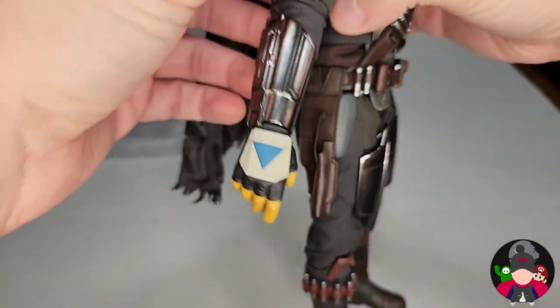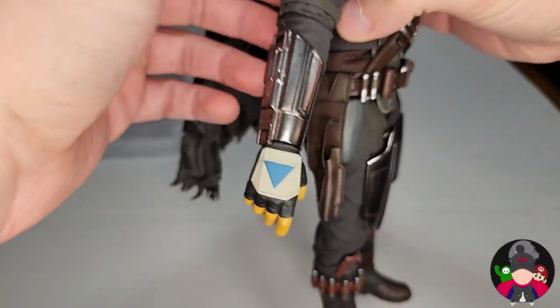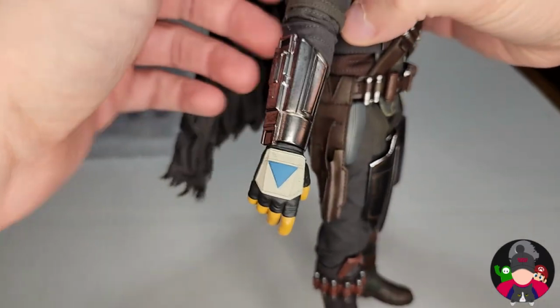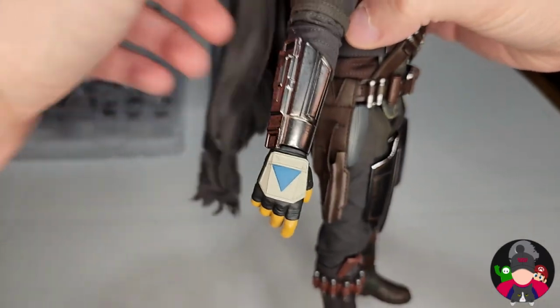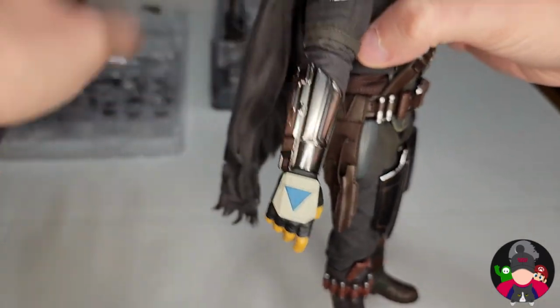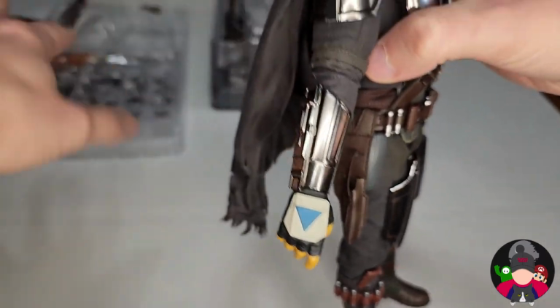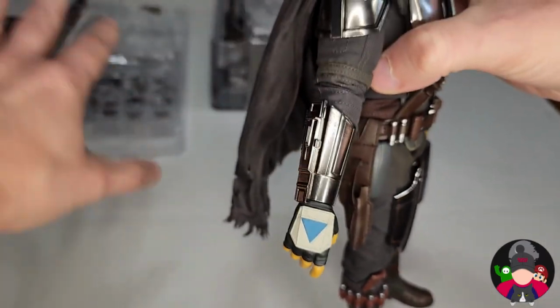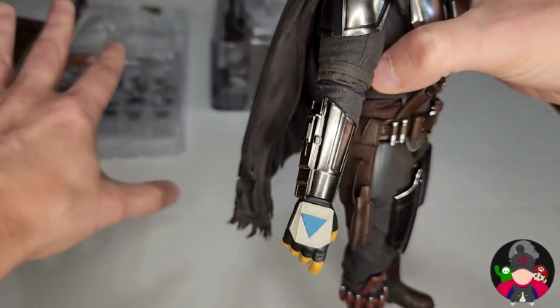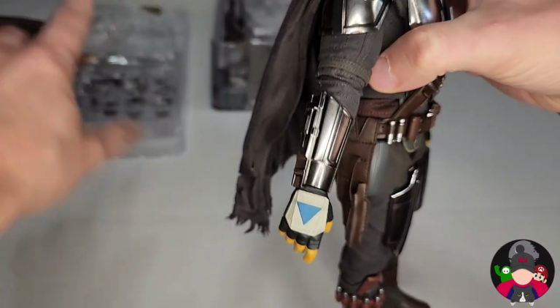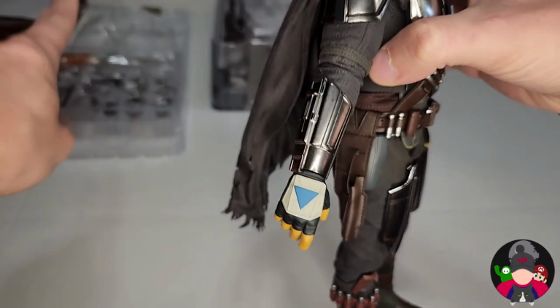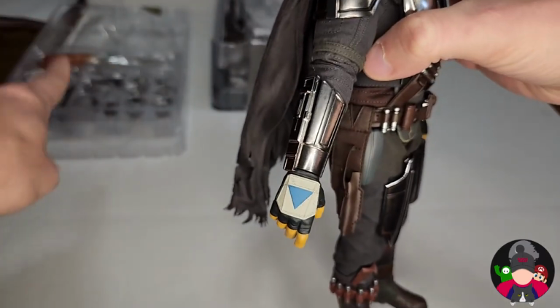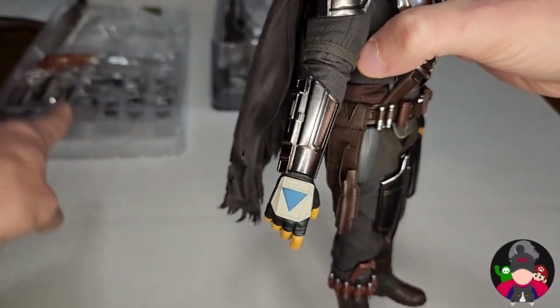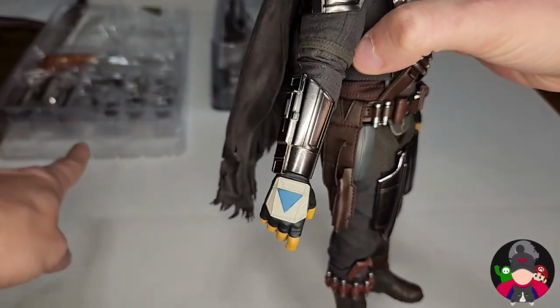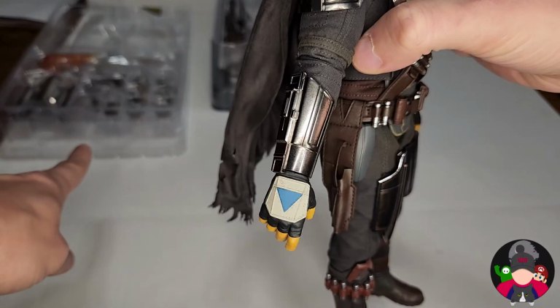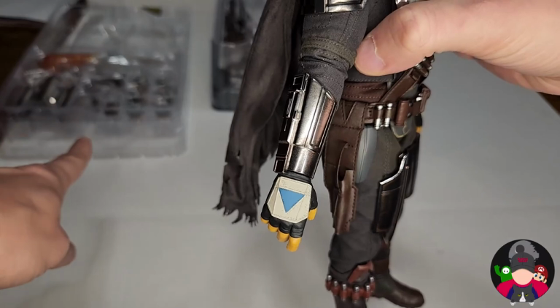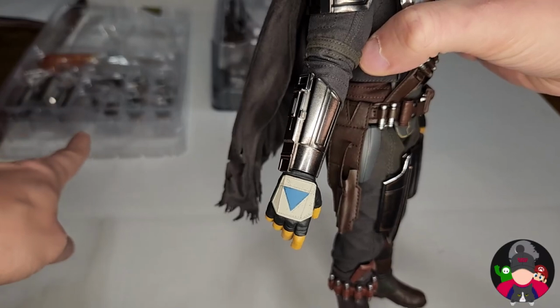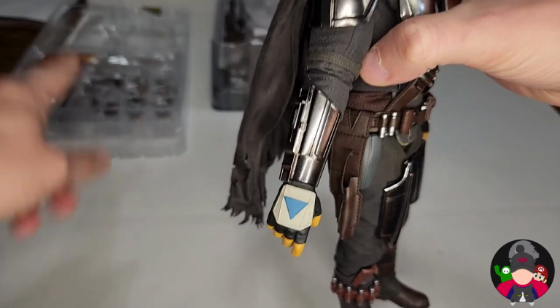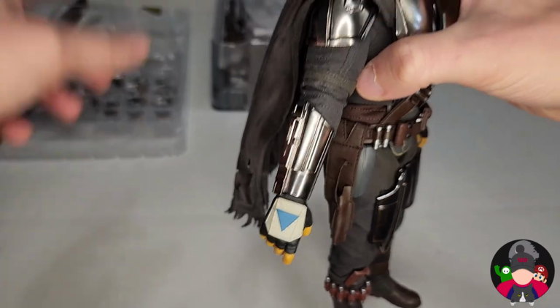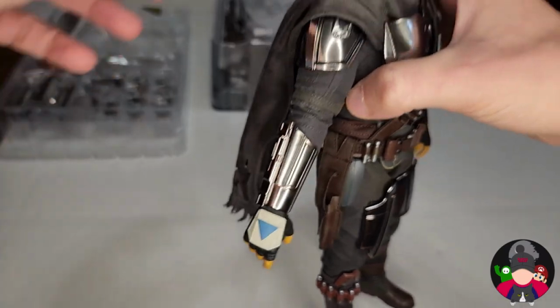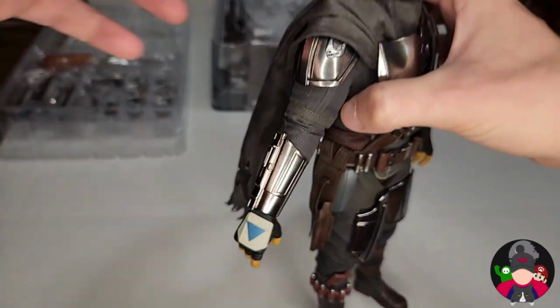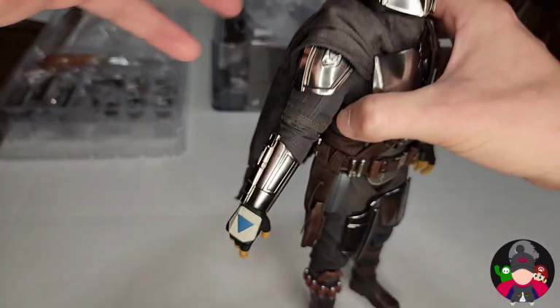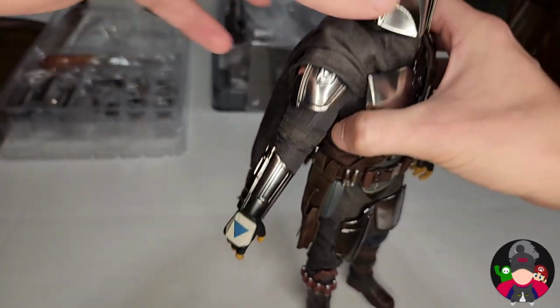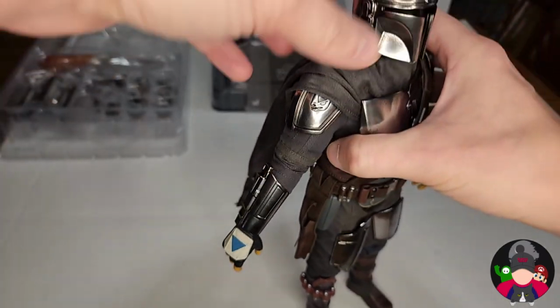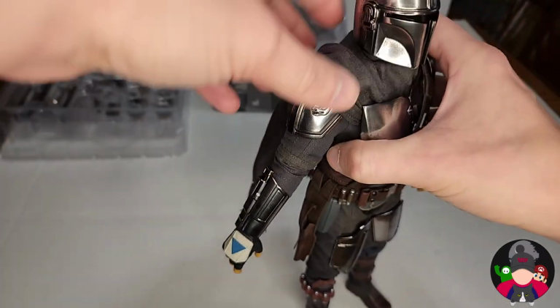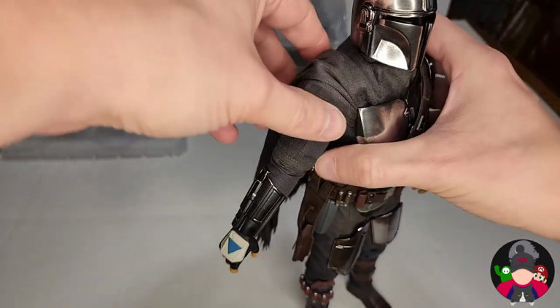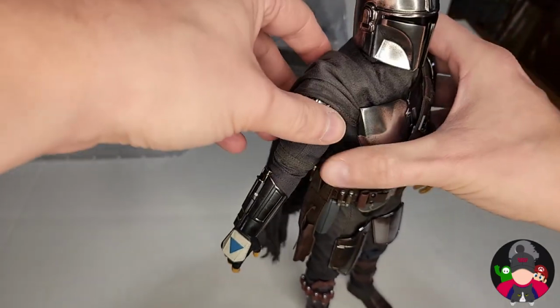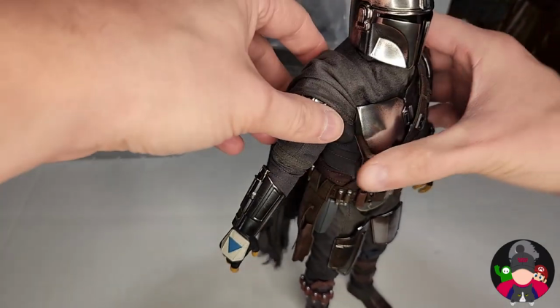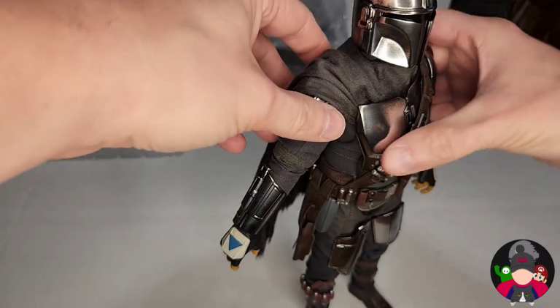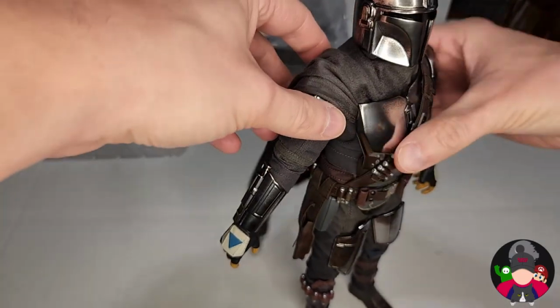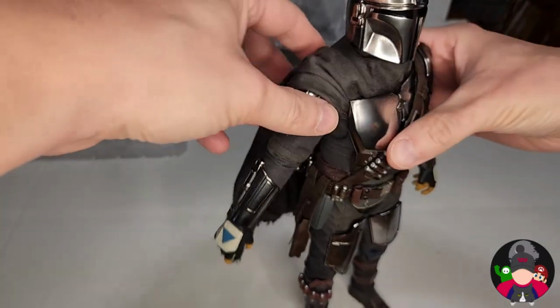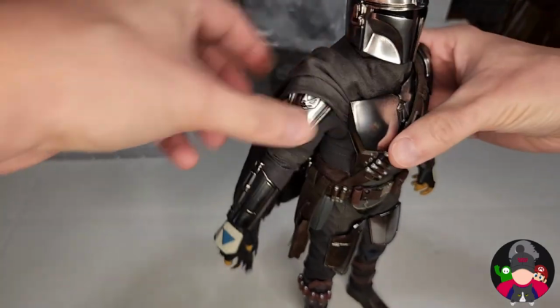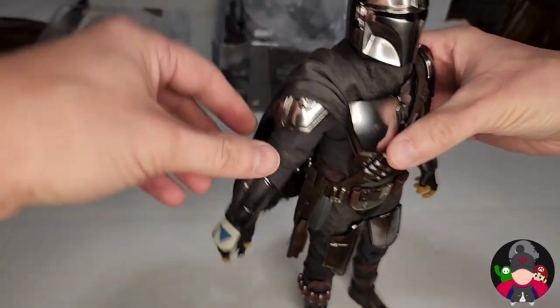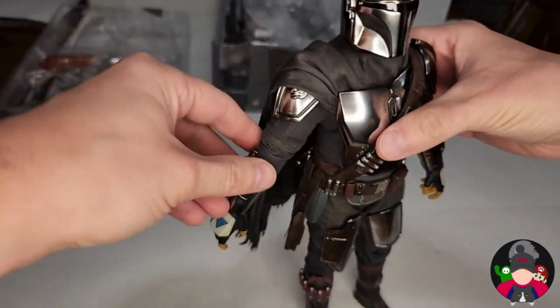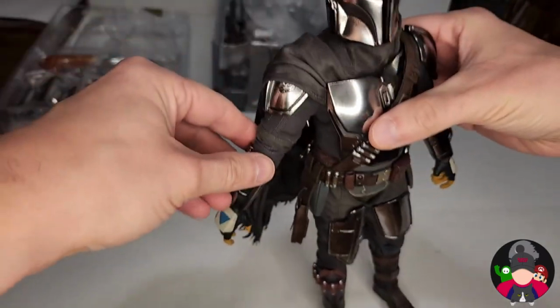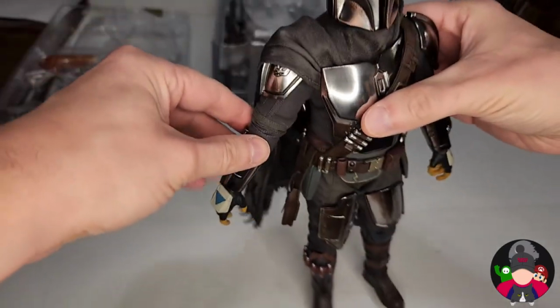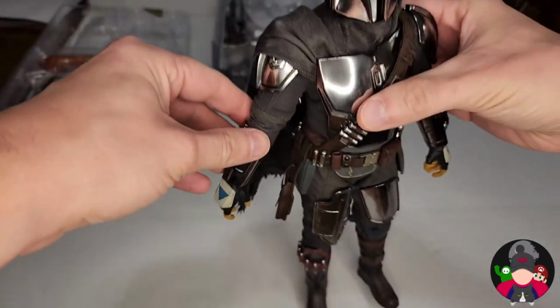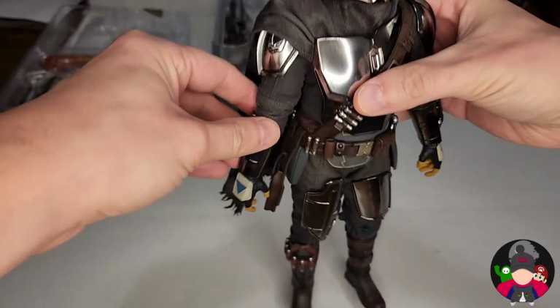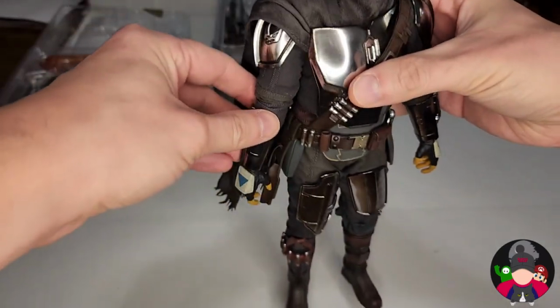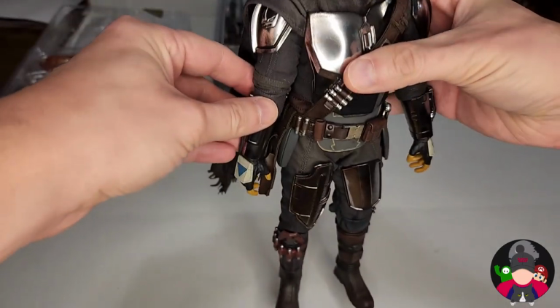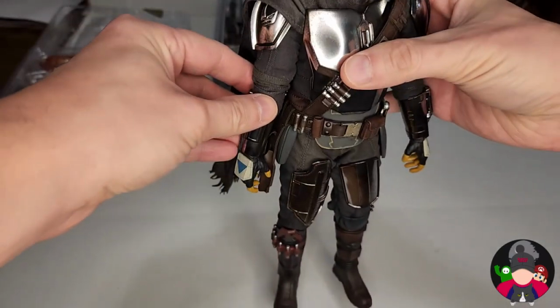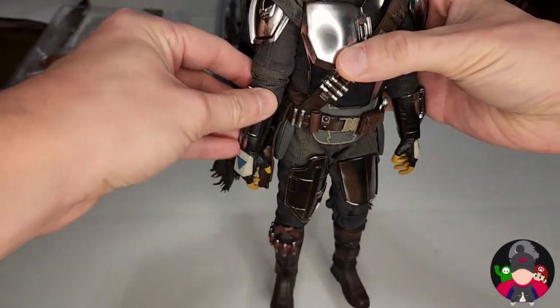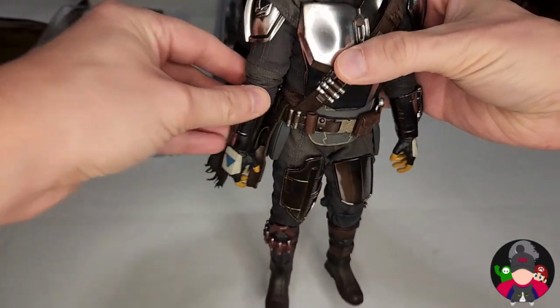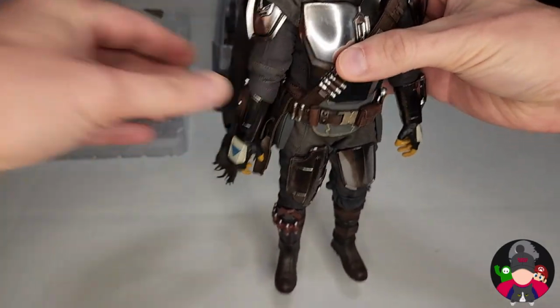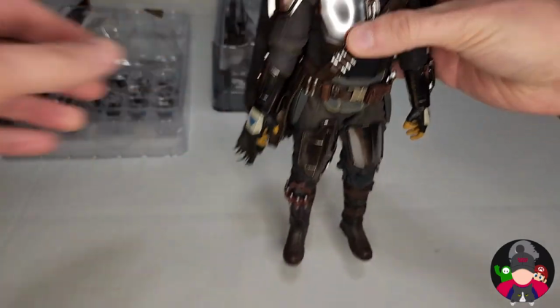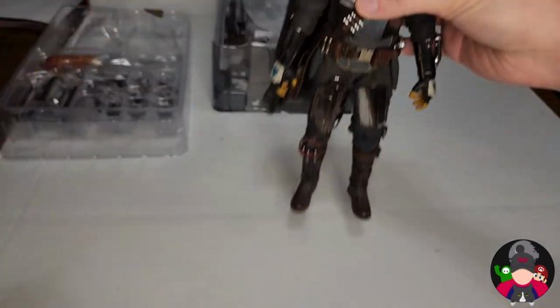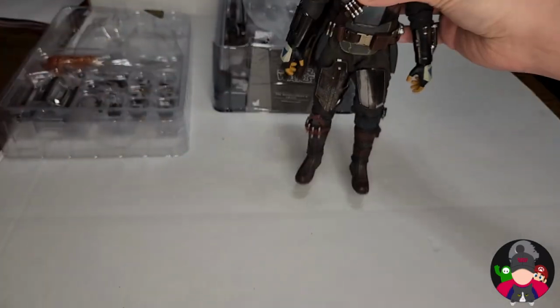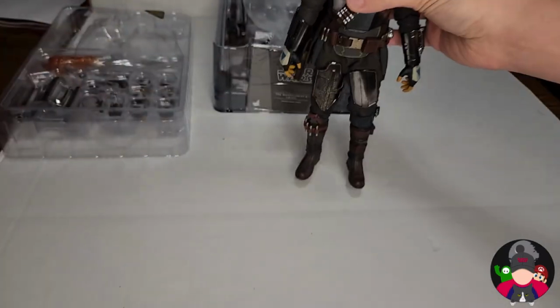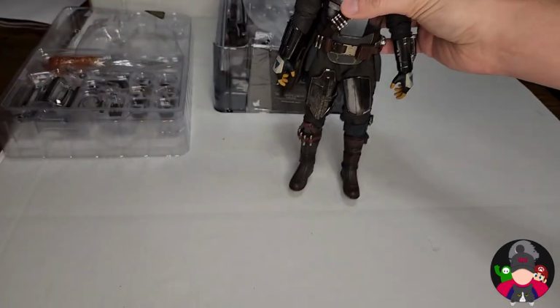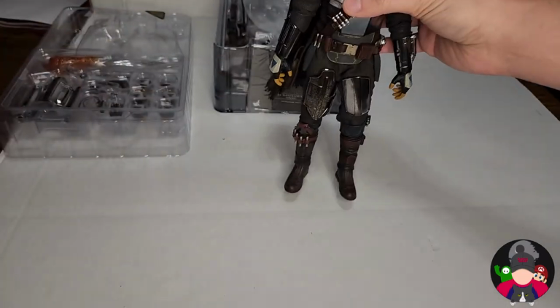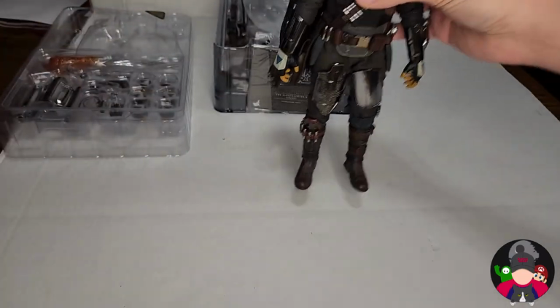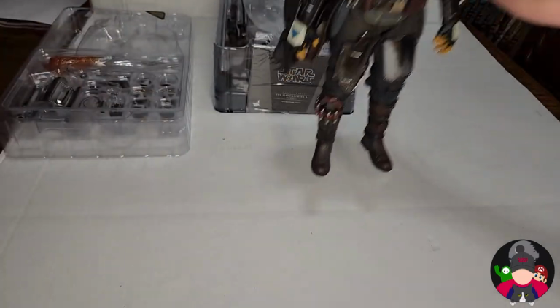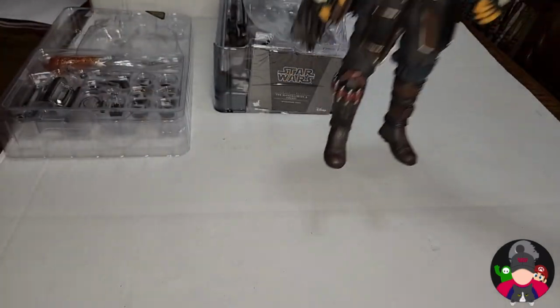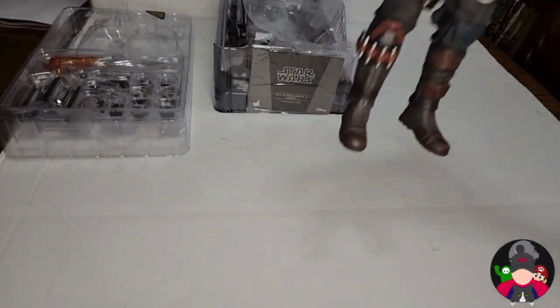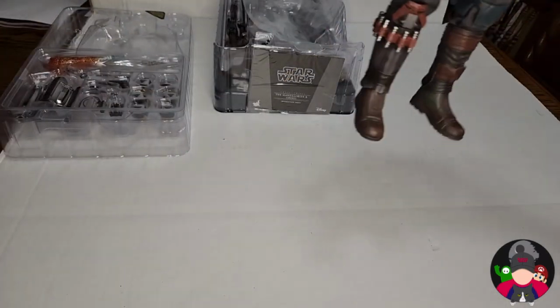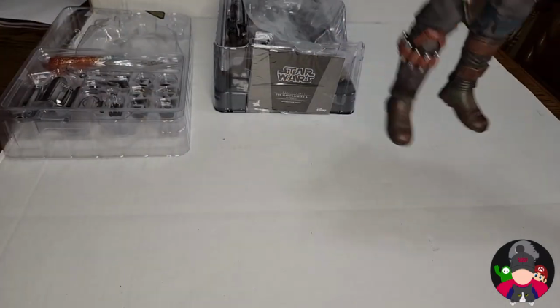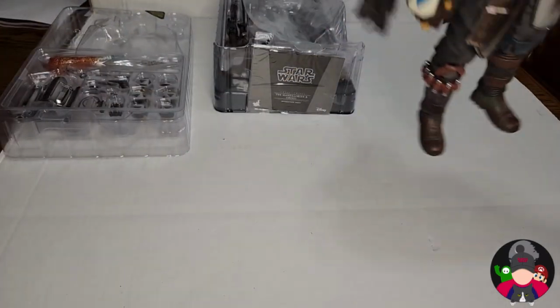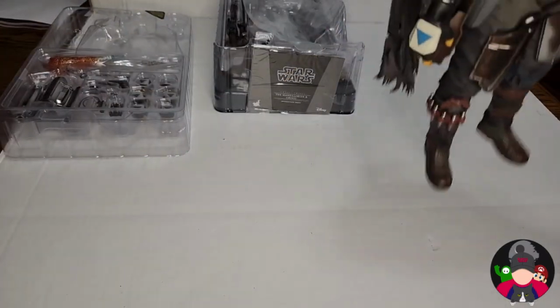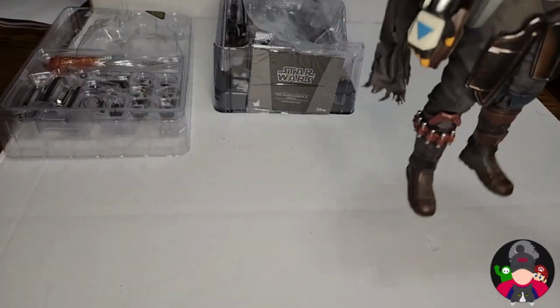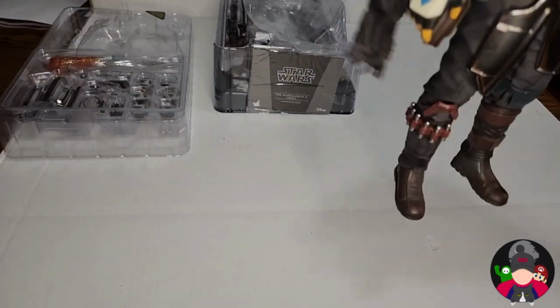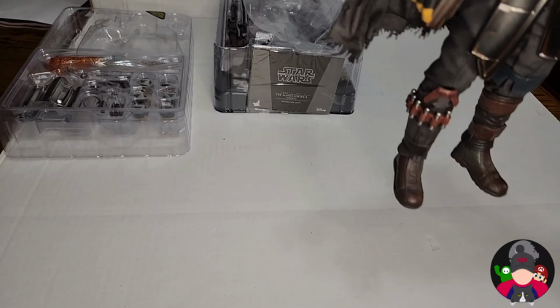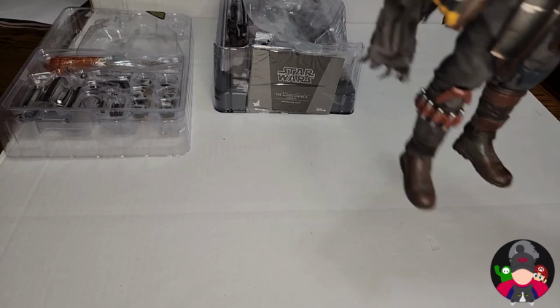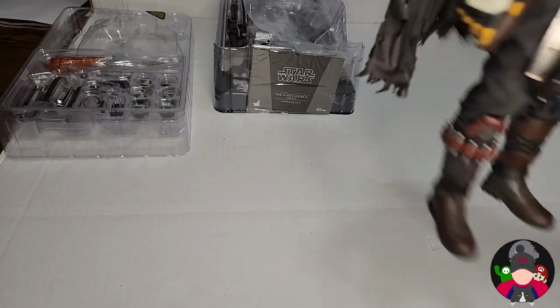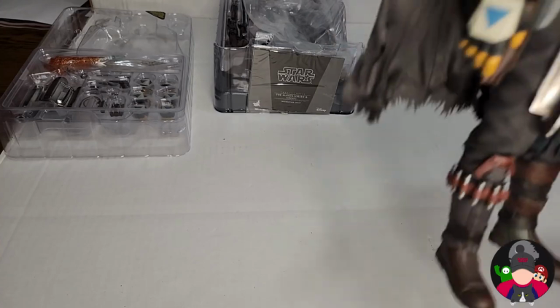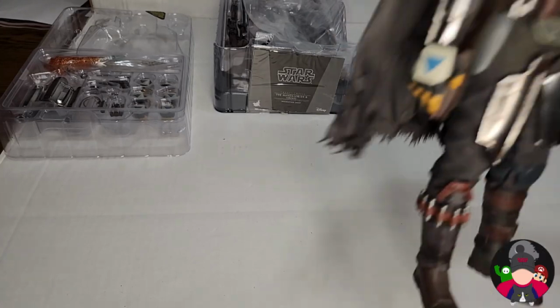Looking at the boots, we've got some green going on there. The threading underneath is amazing. I don't know — this figure is amazing. You got the holster on the side for the guns. We're going to look at the accessories in a second, but basically that's your Mando.